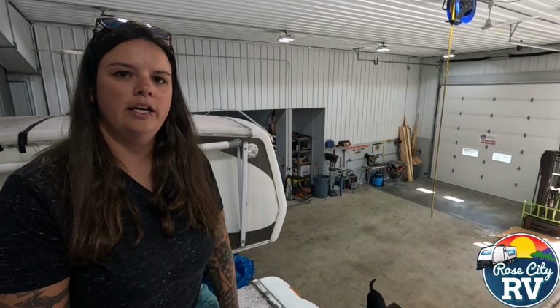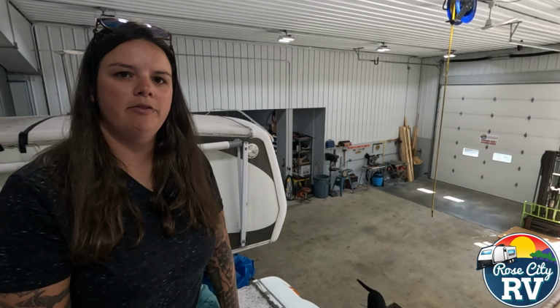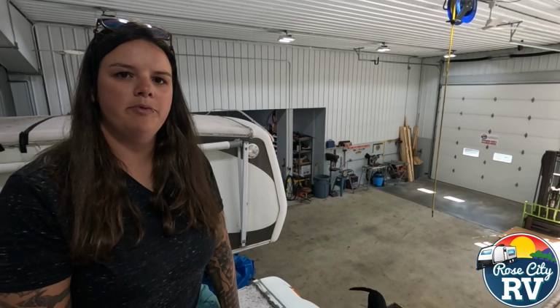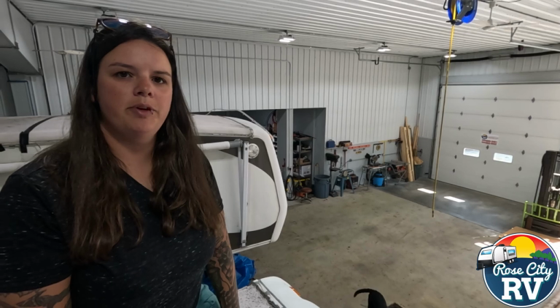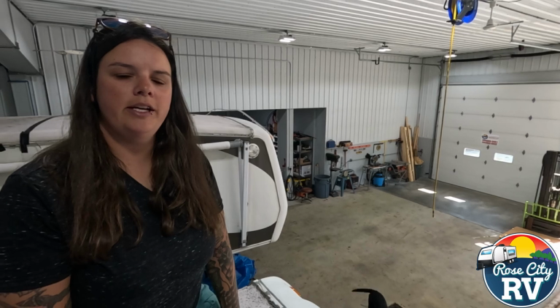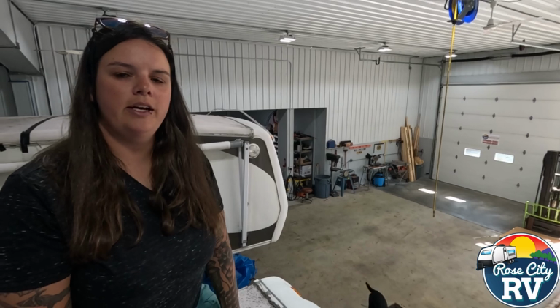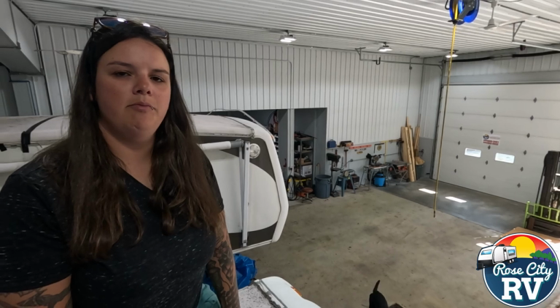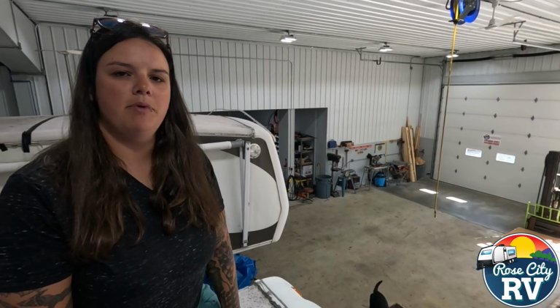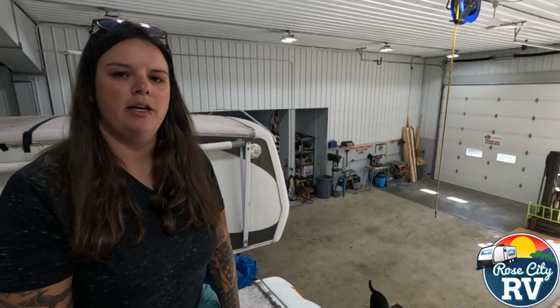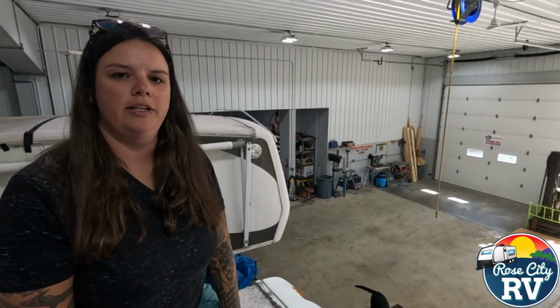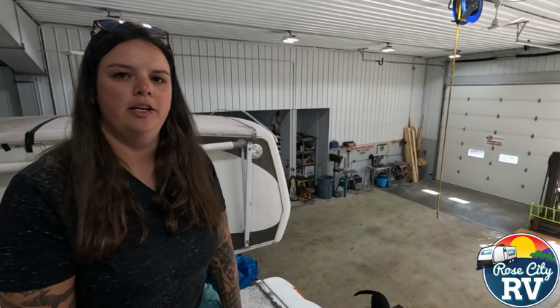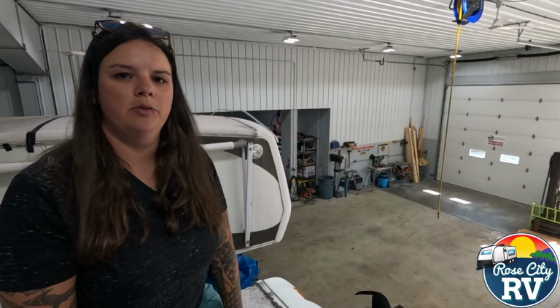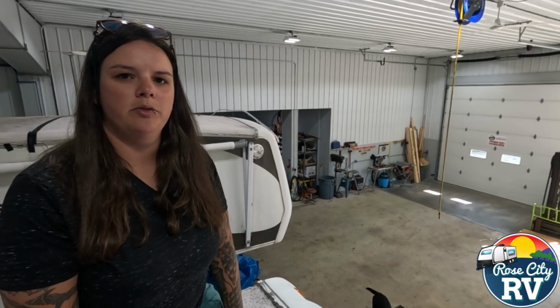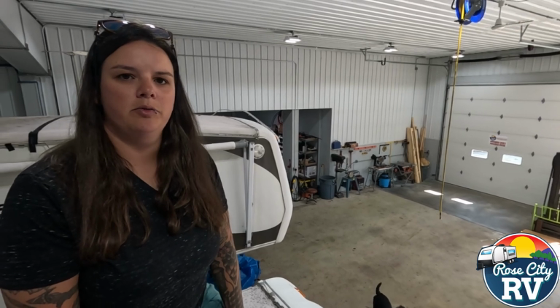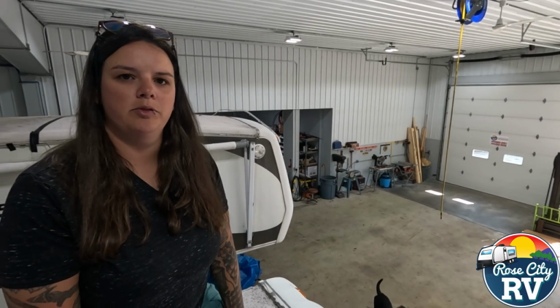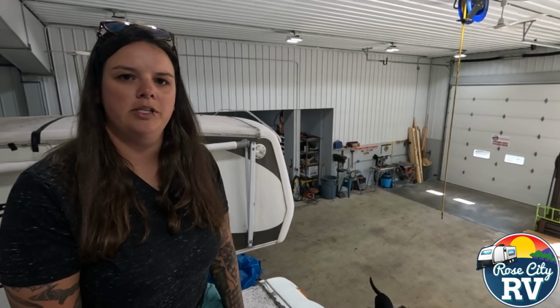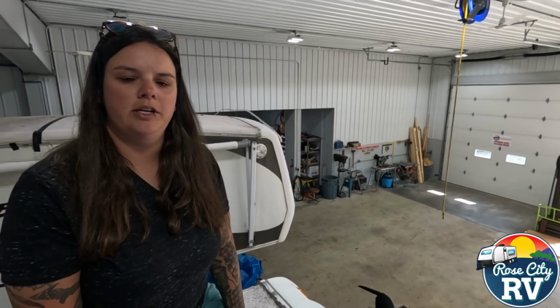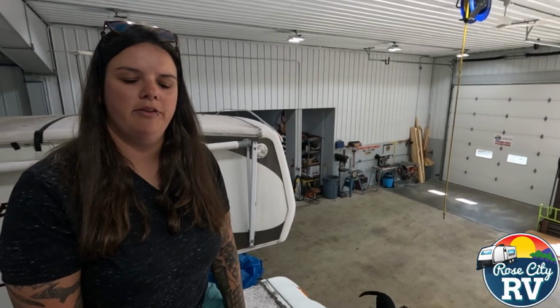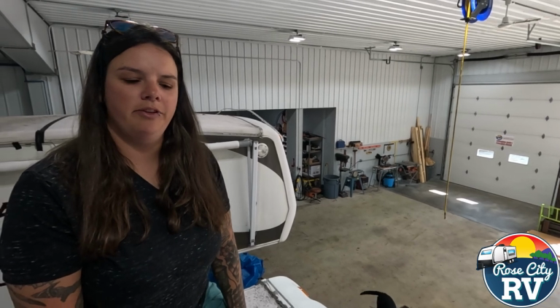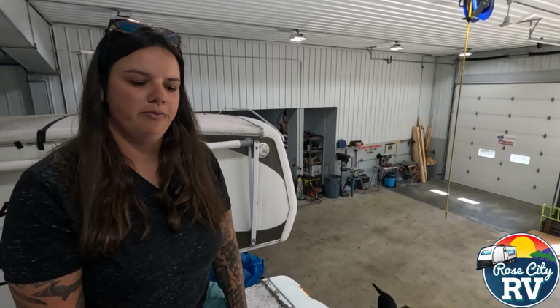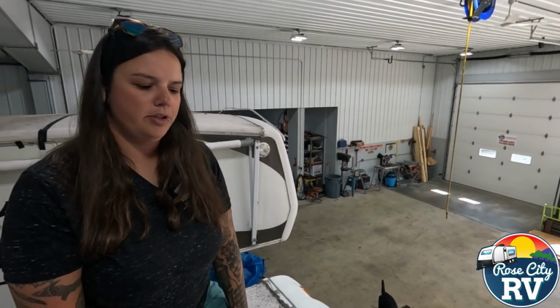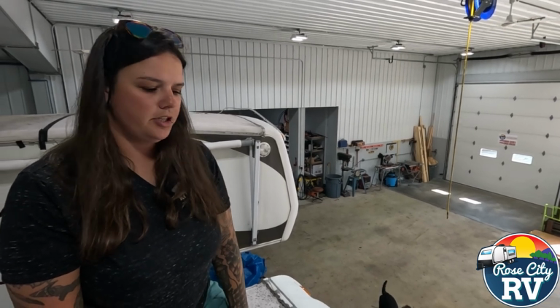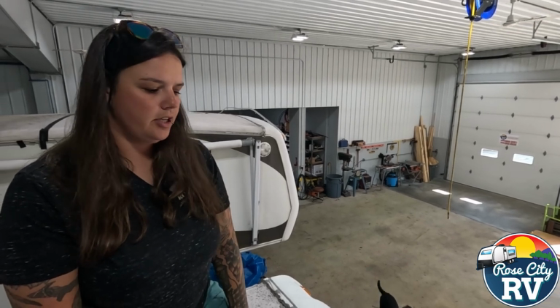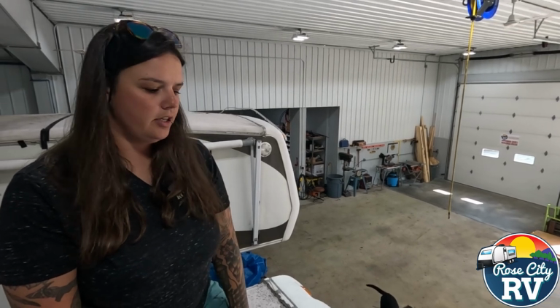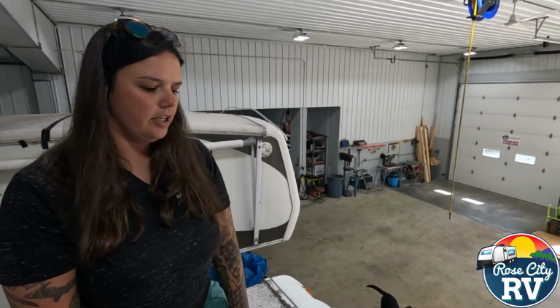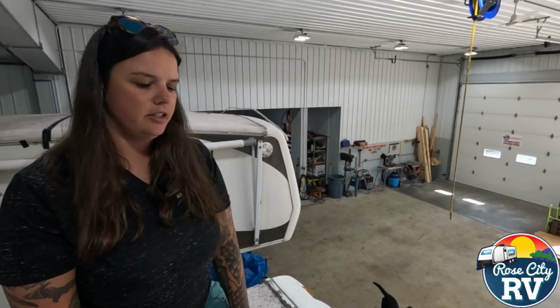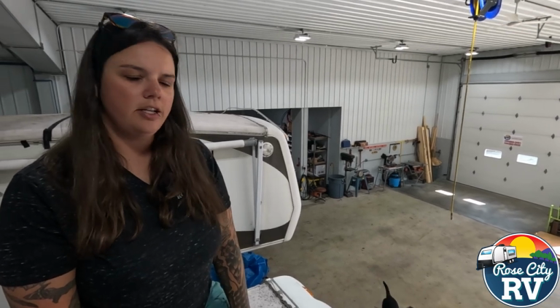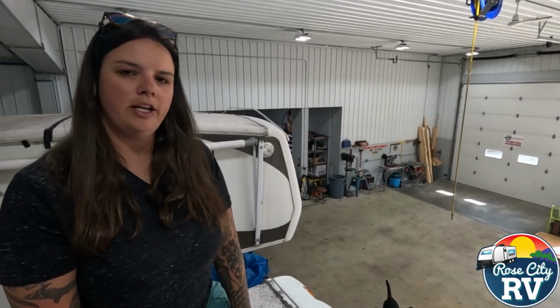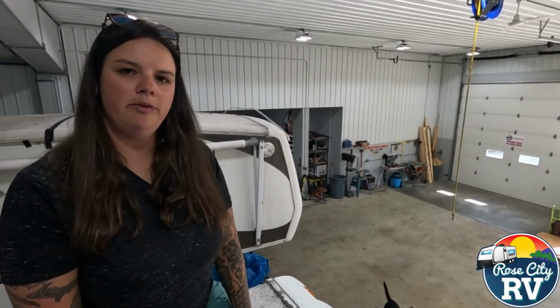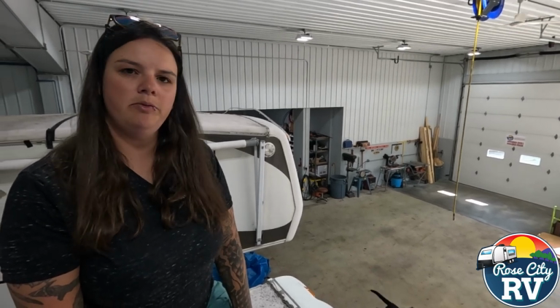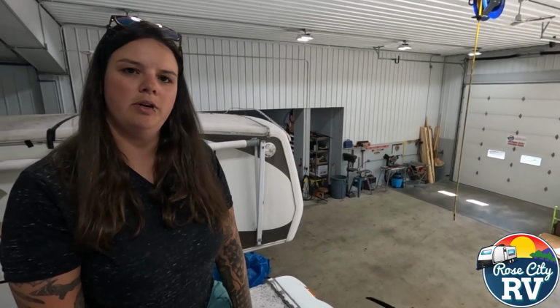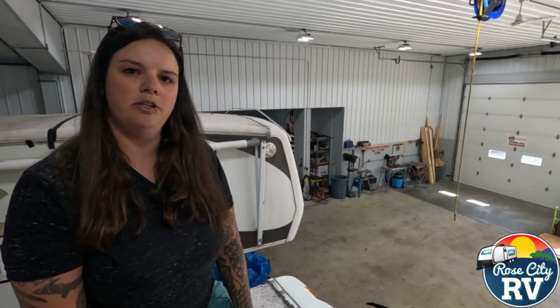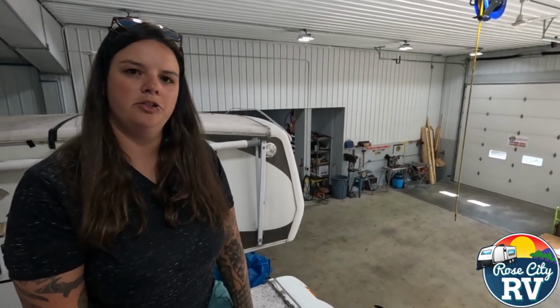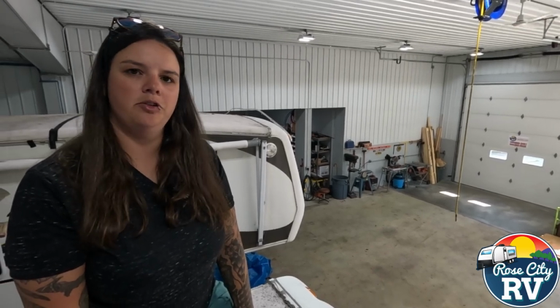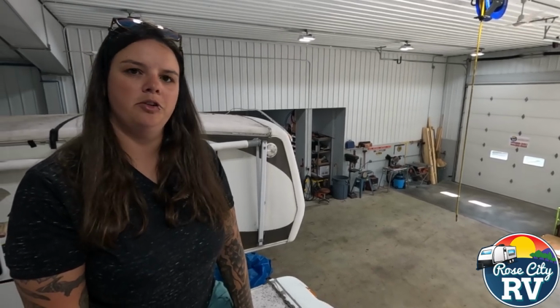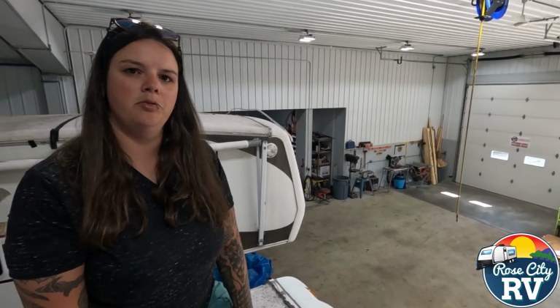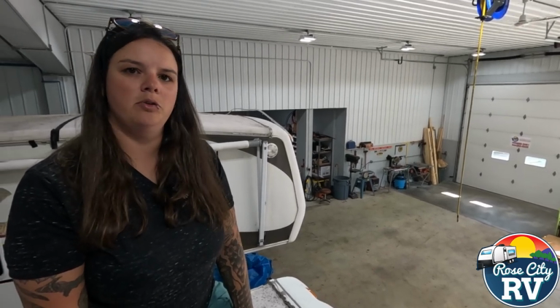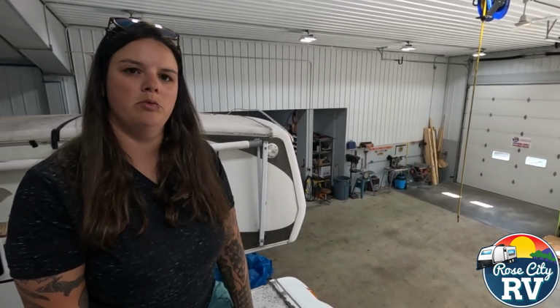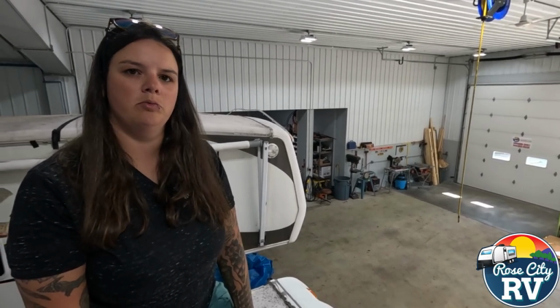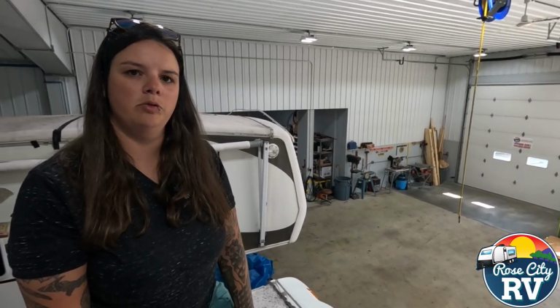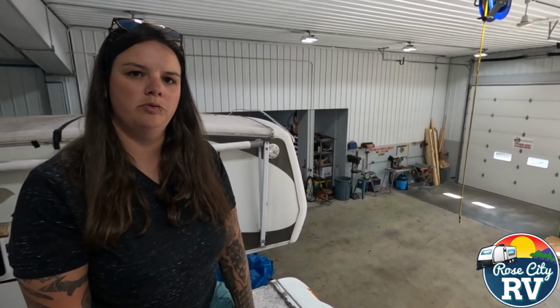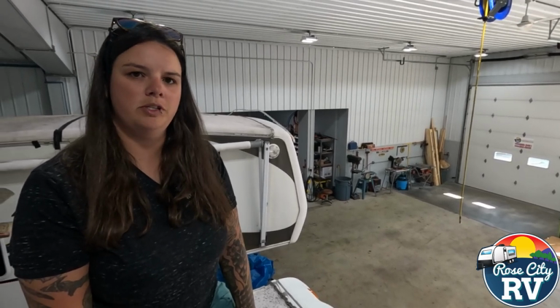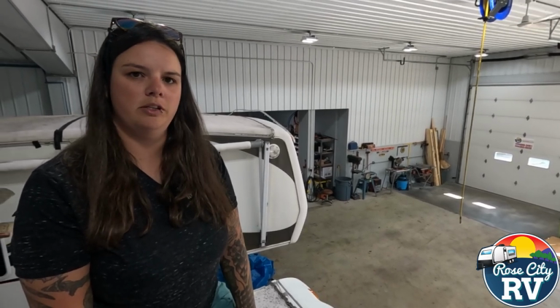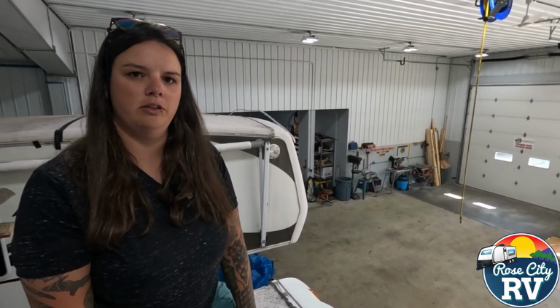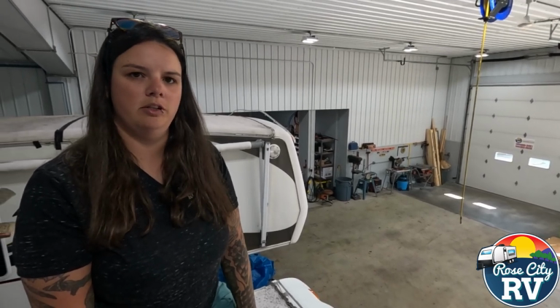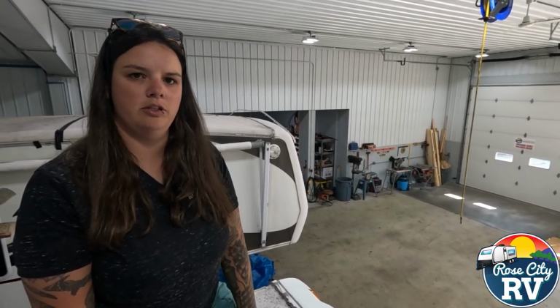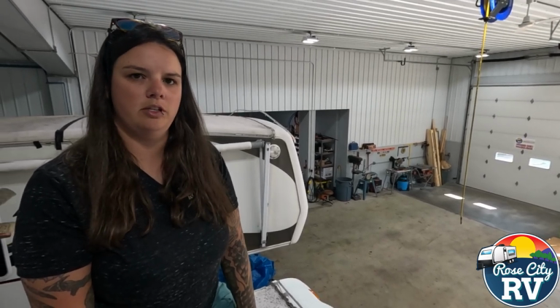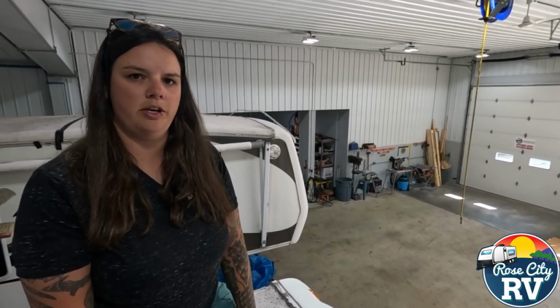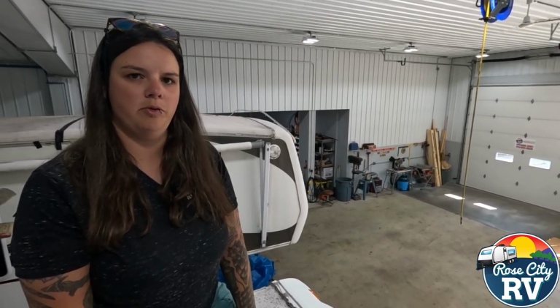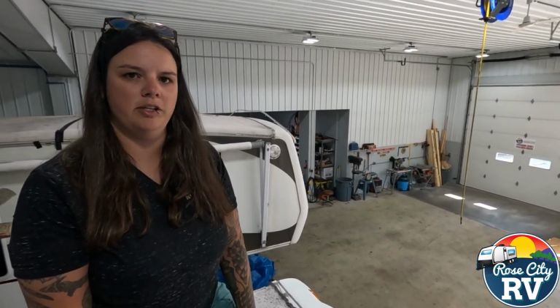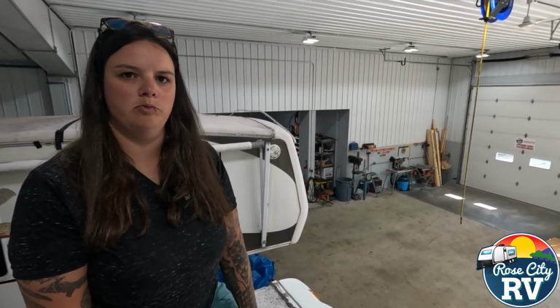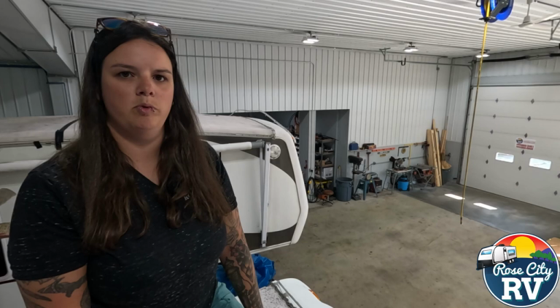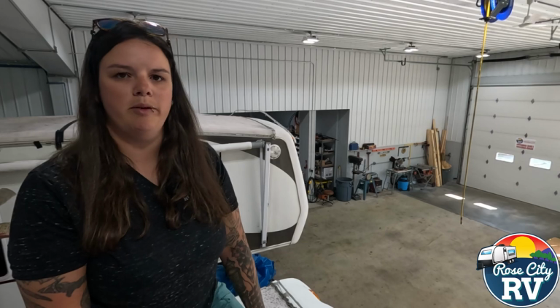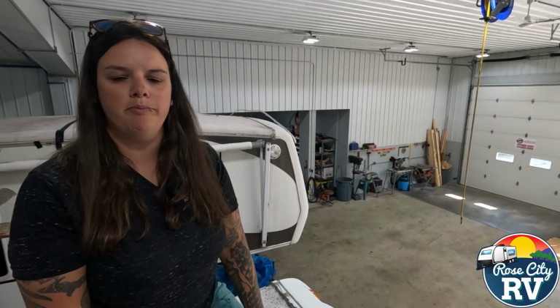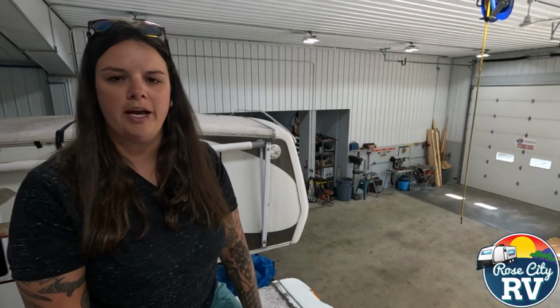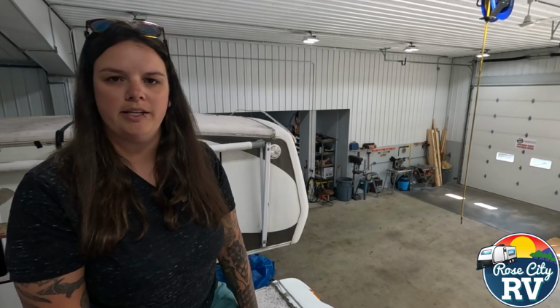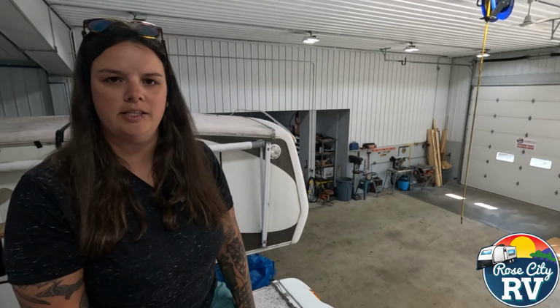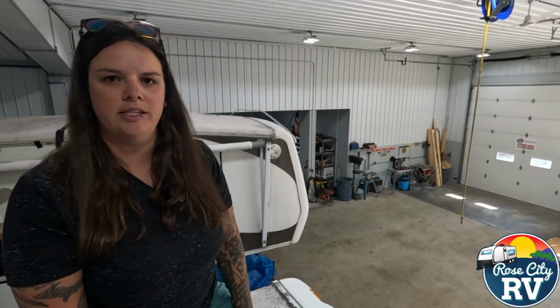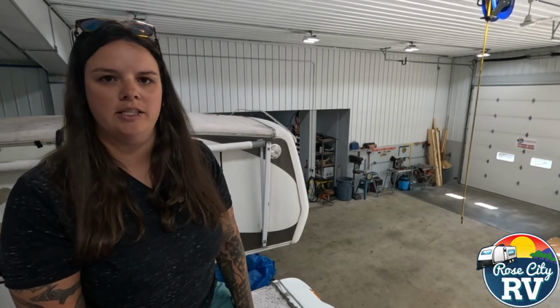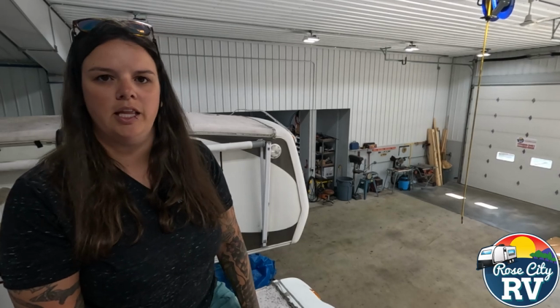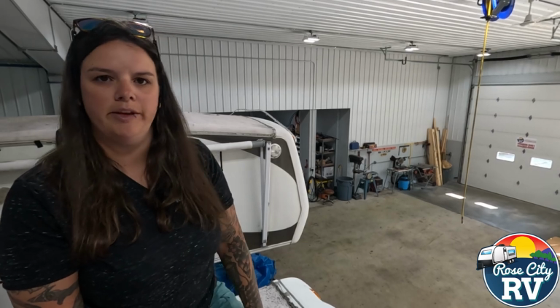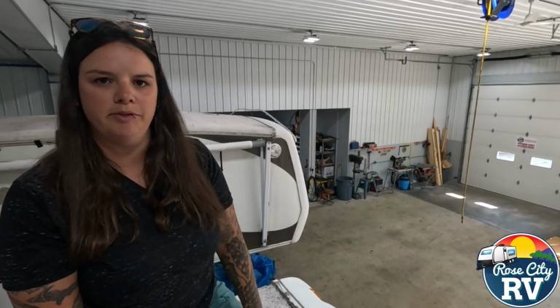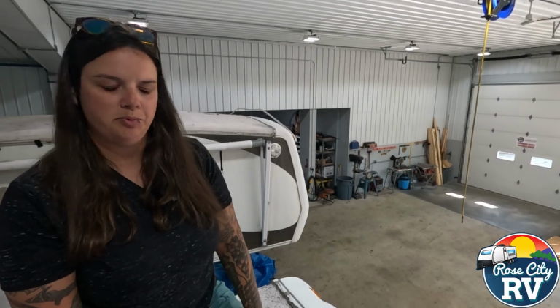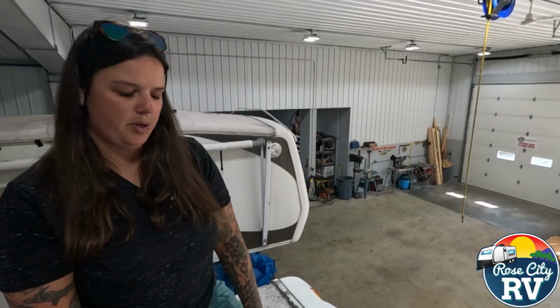Hey everybody, I'm Molly here with Row City RV of Michigan, and today we want to show you what roof sealer looks like when it went past its lifespan.